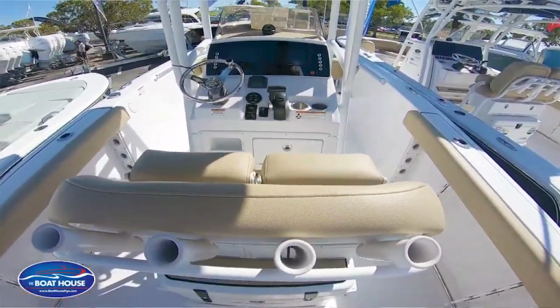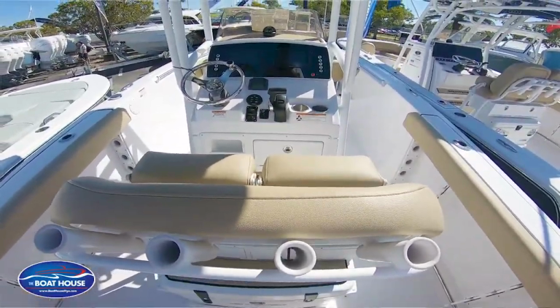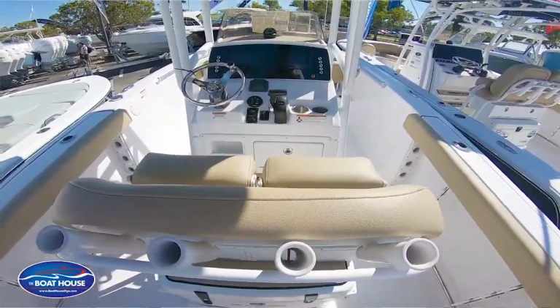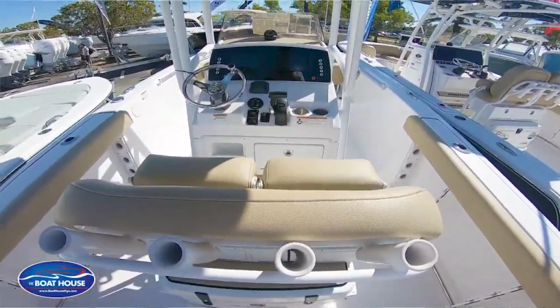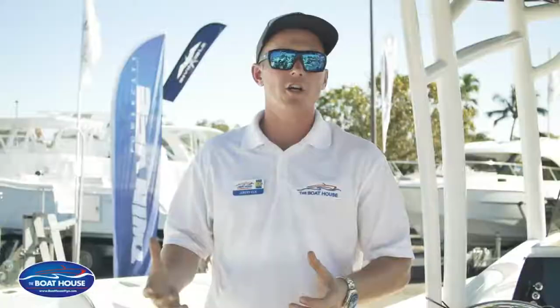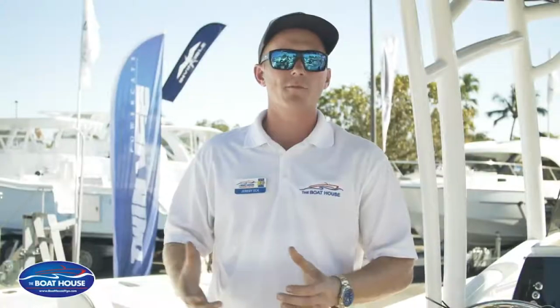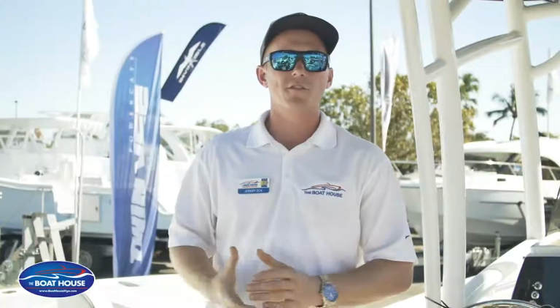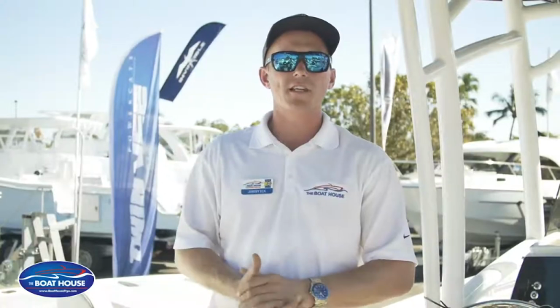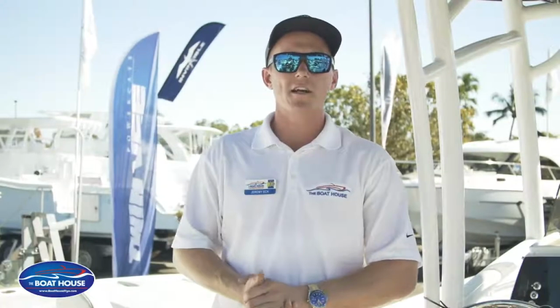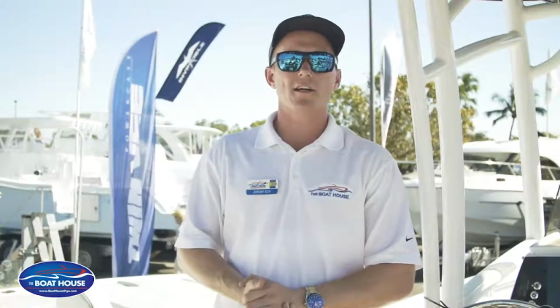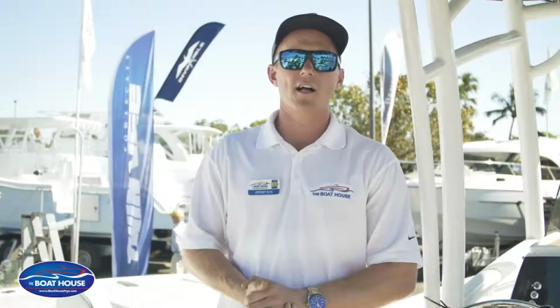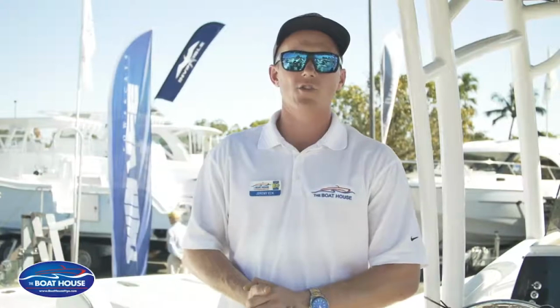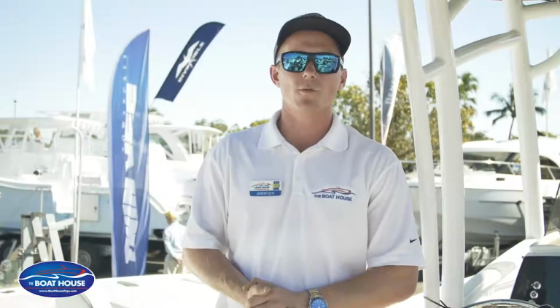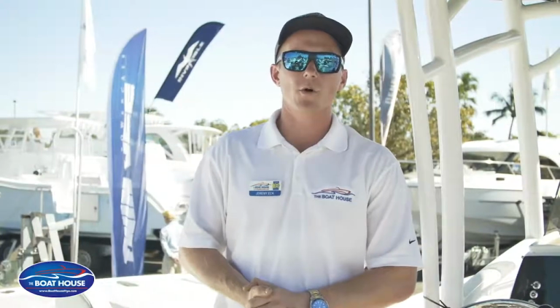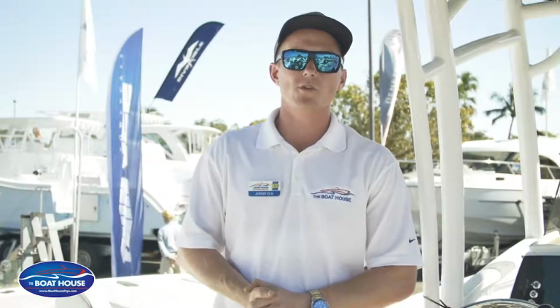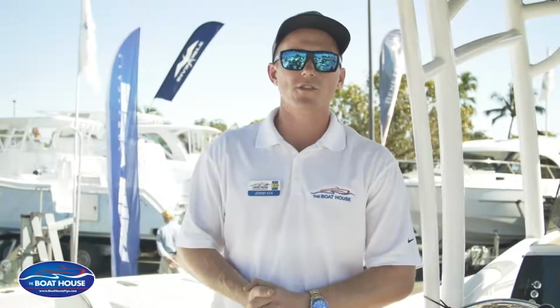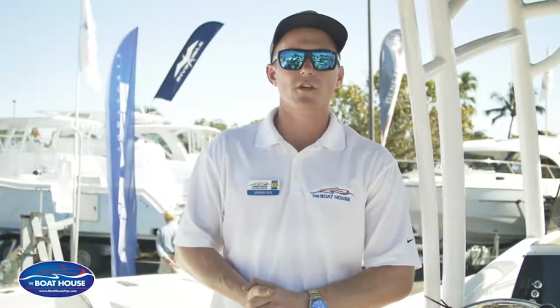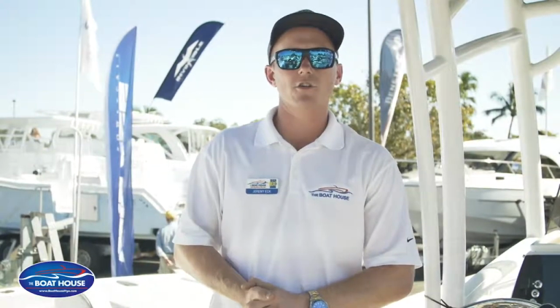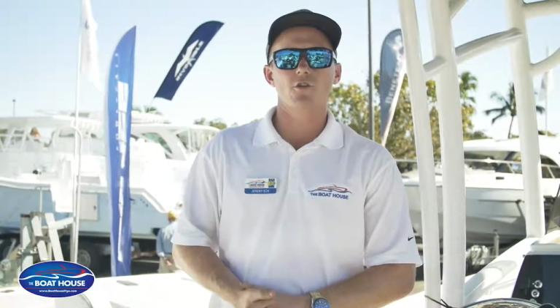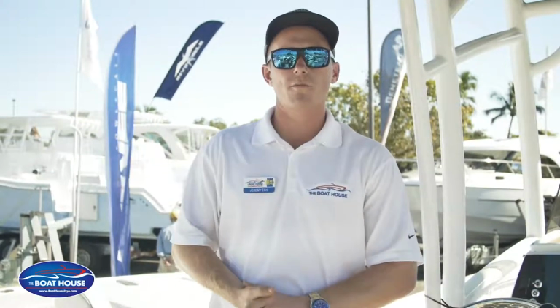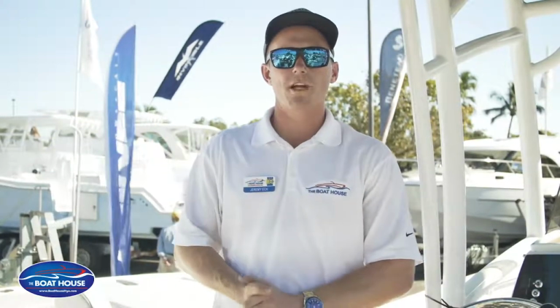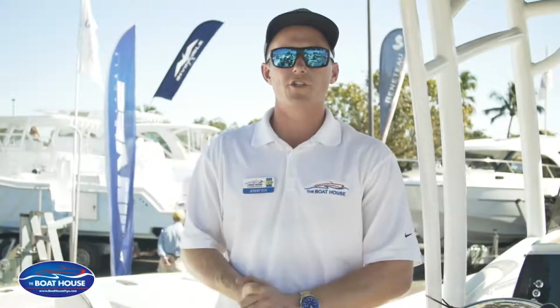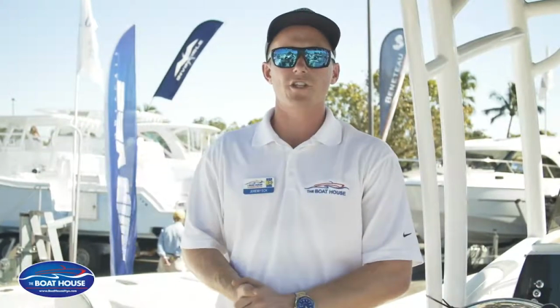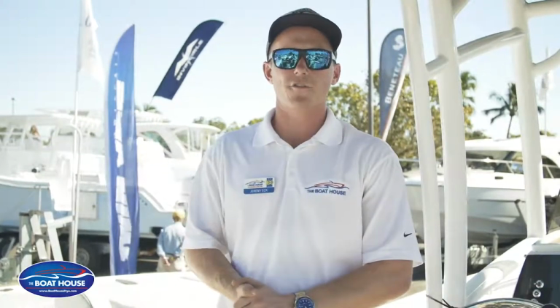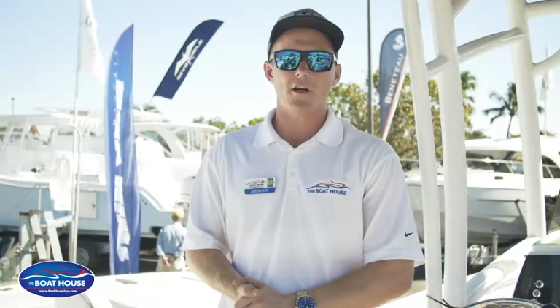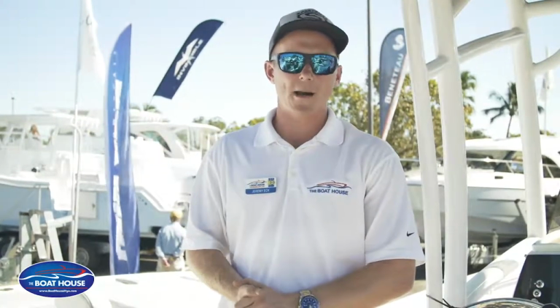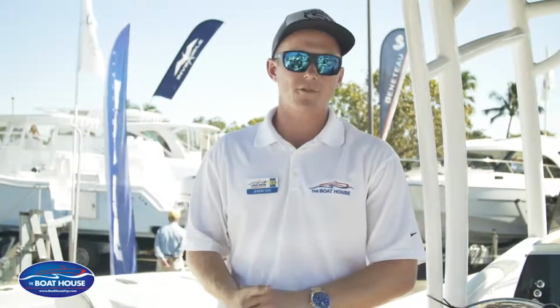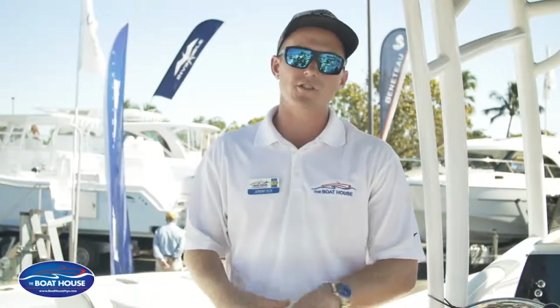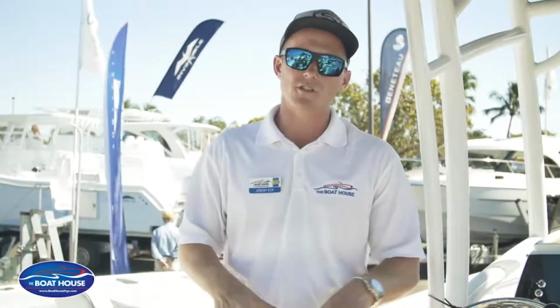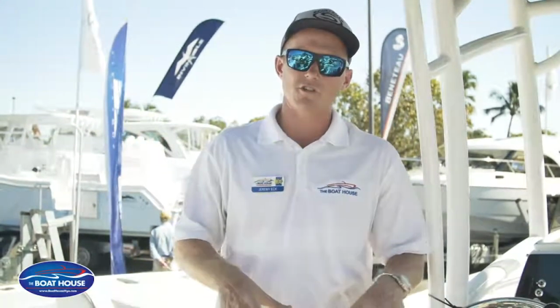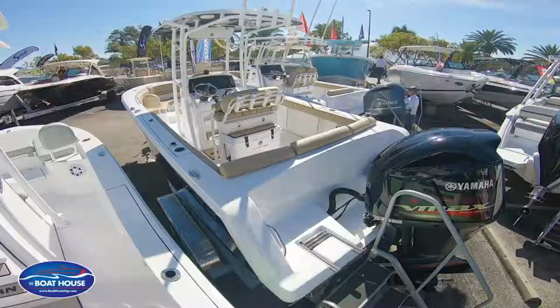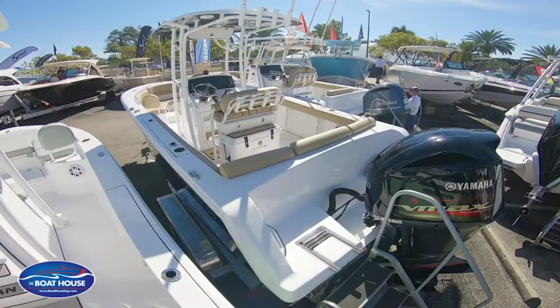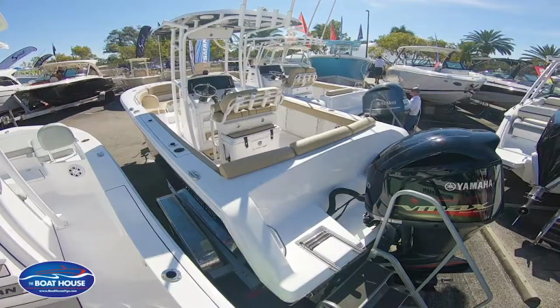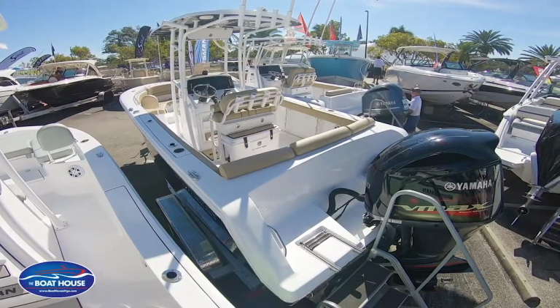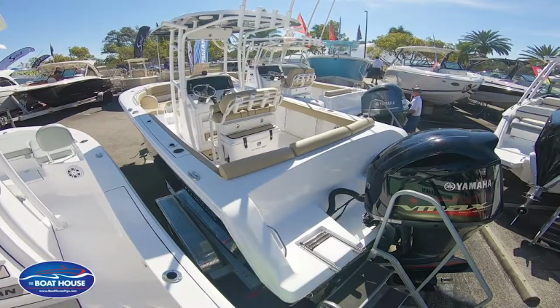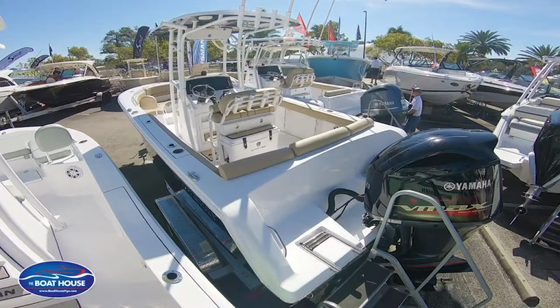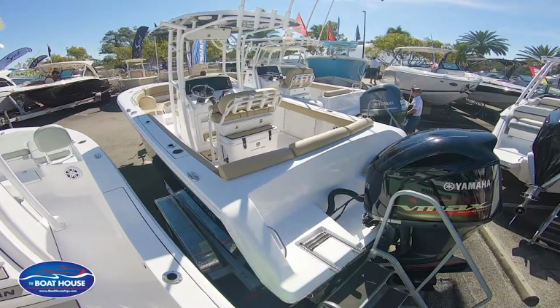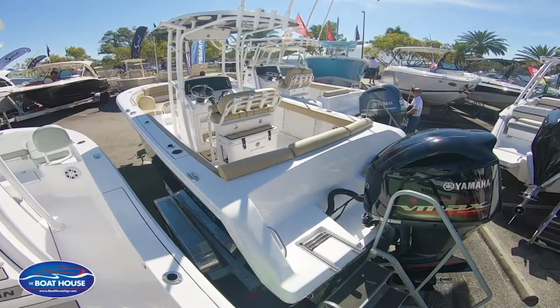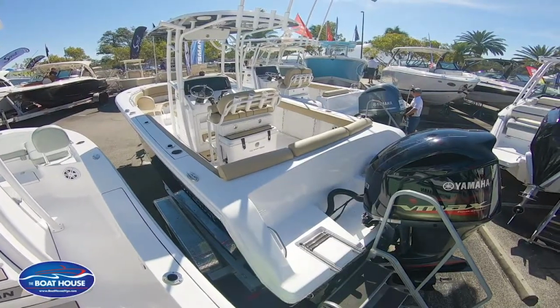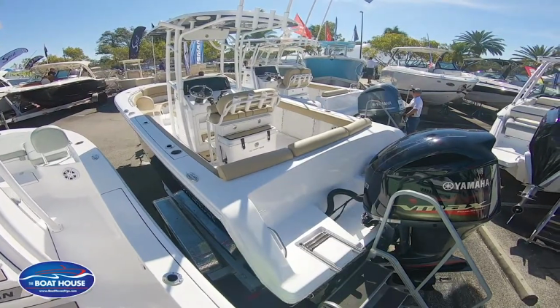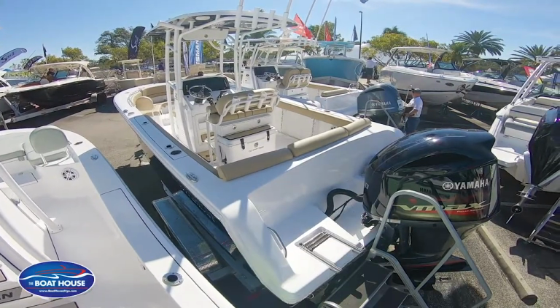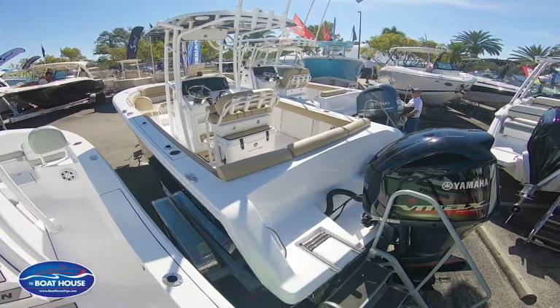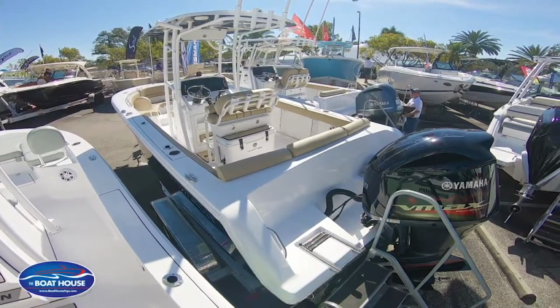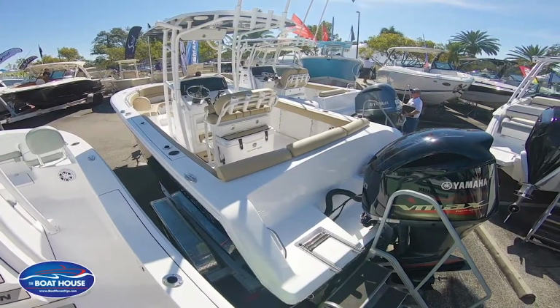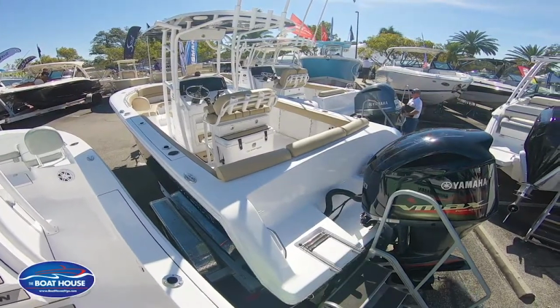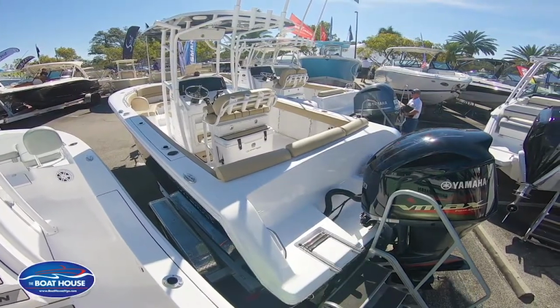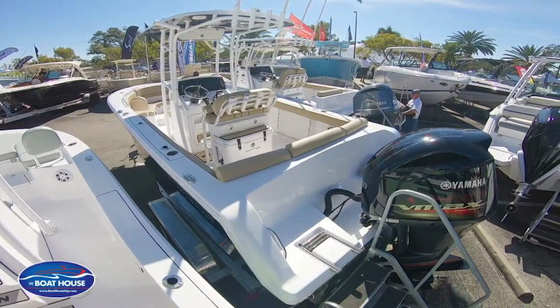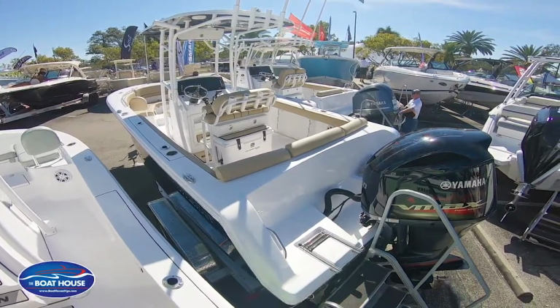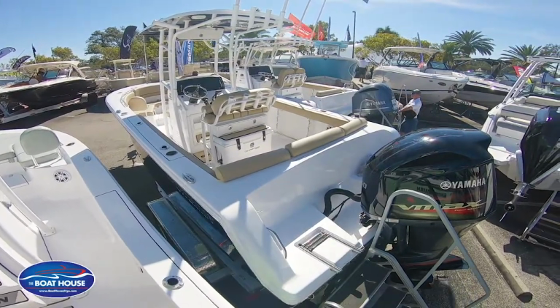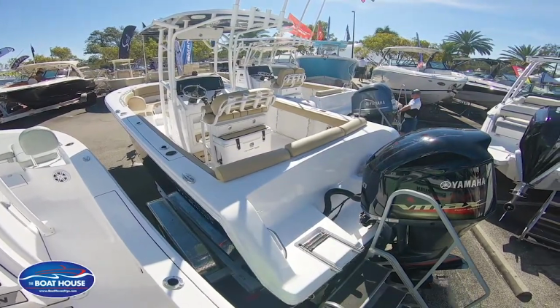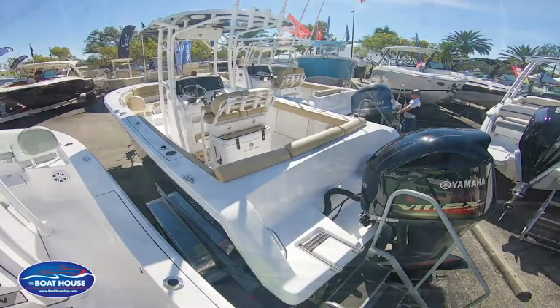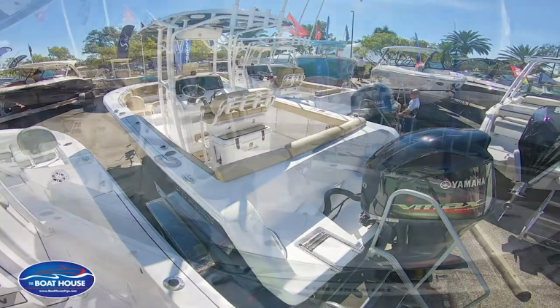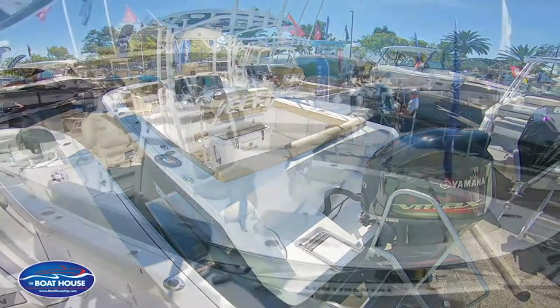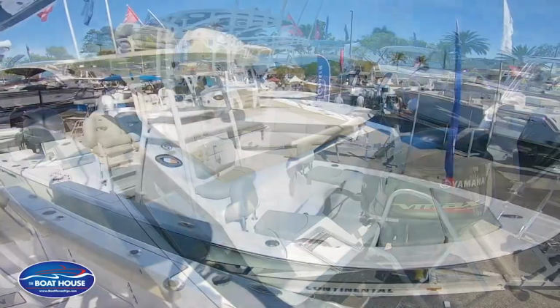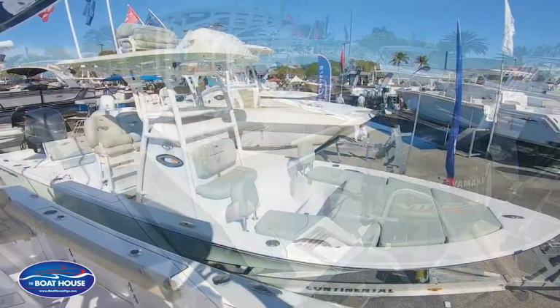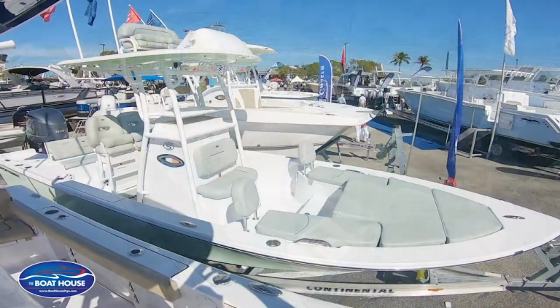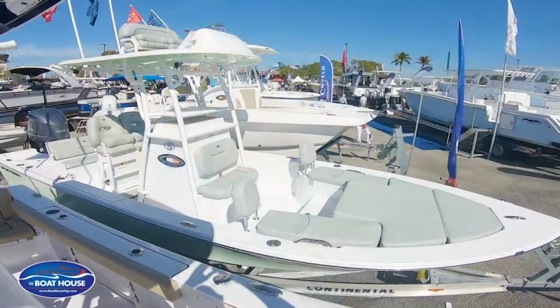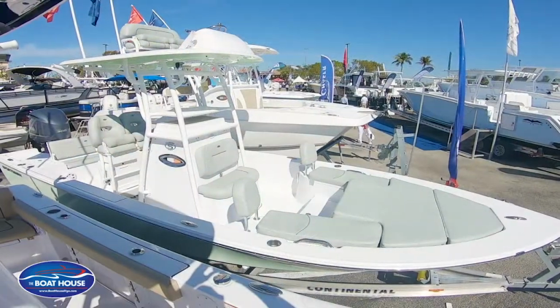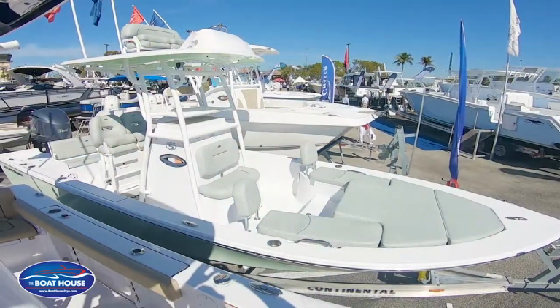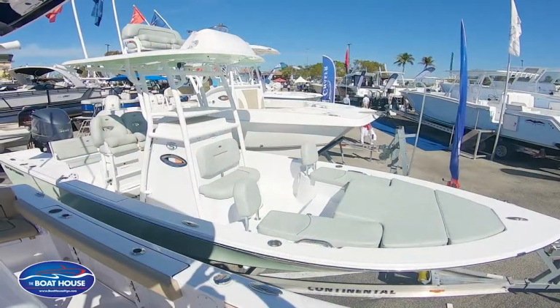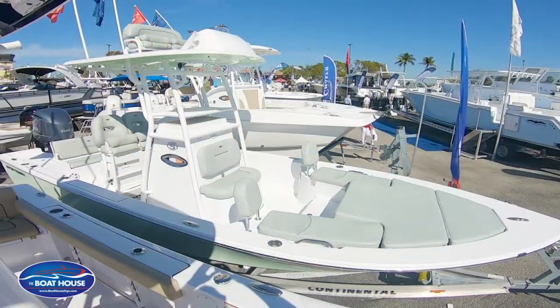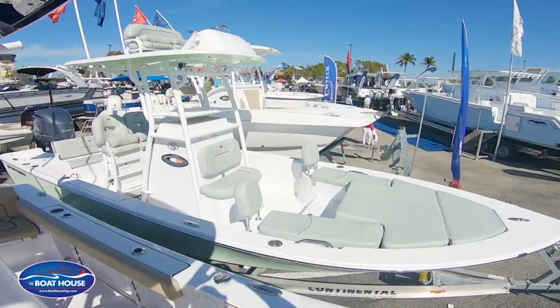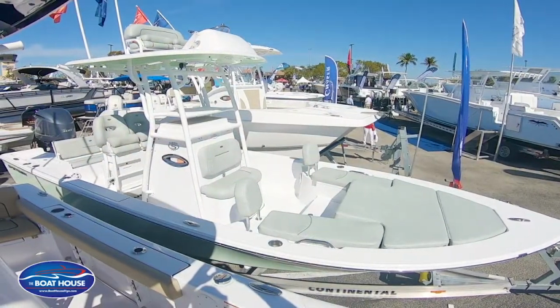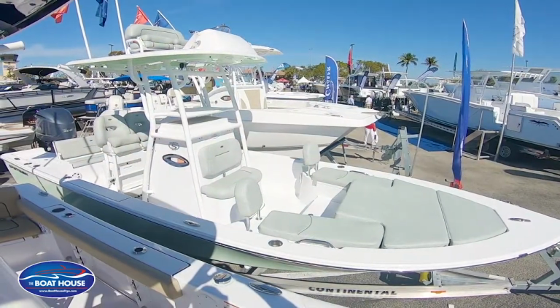In terms of center console boats, there are two major different options: there's an offshore boat, which is what we are standing on, and an inshore boat next to us.